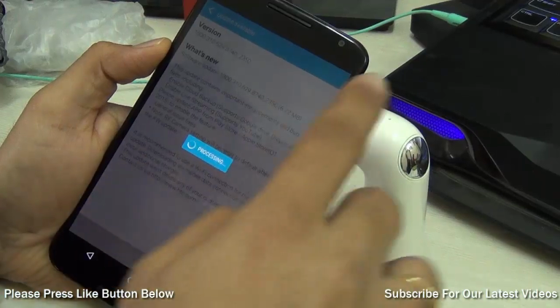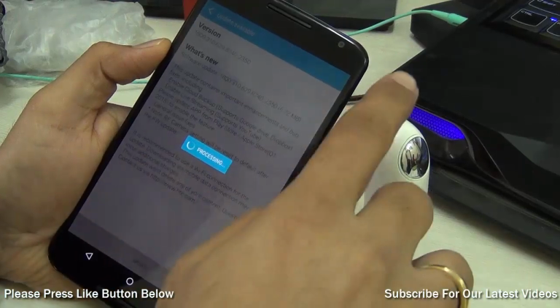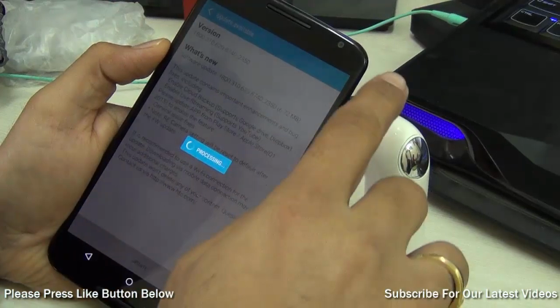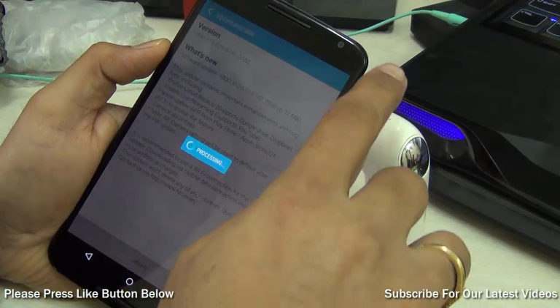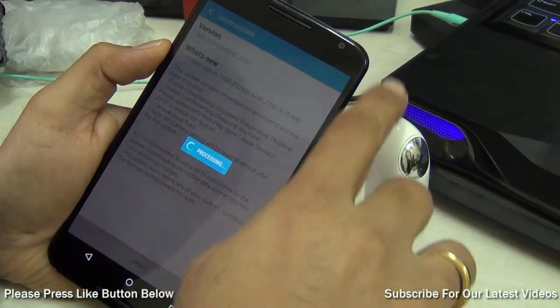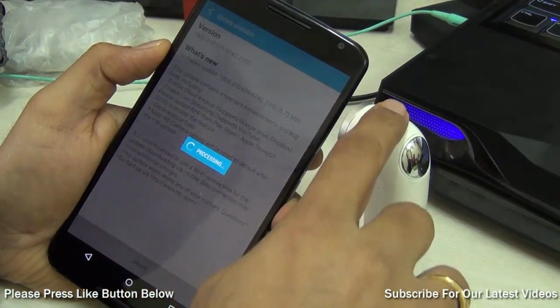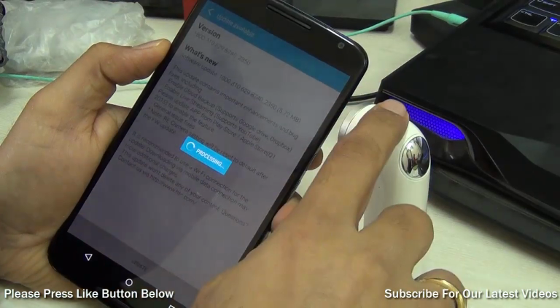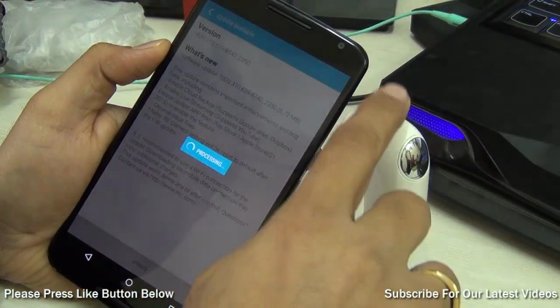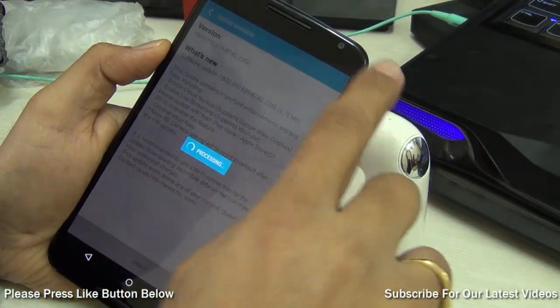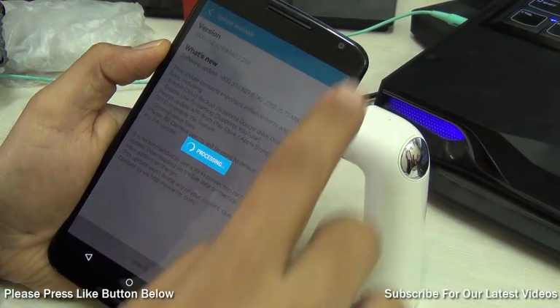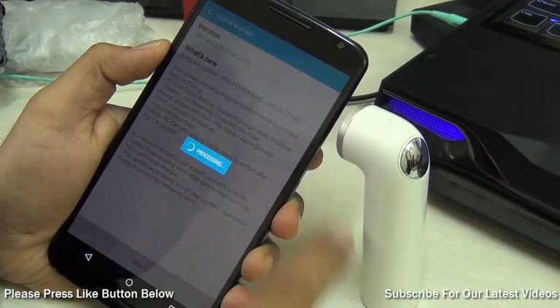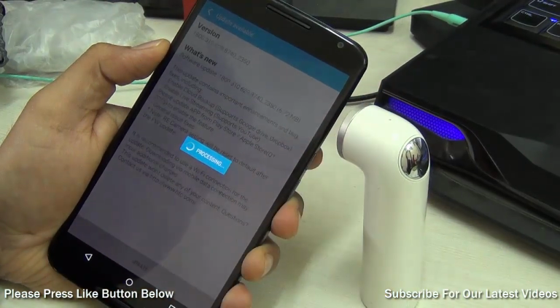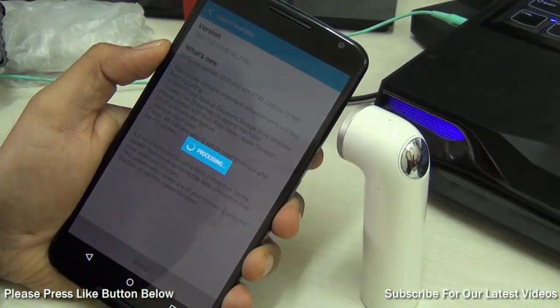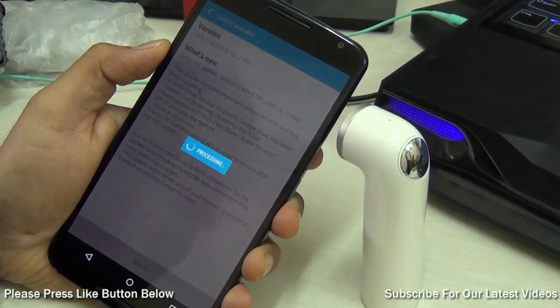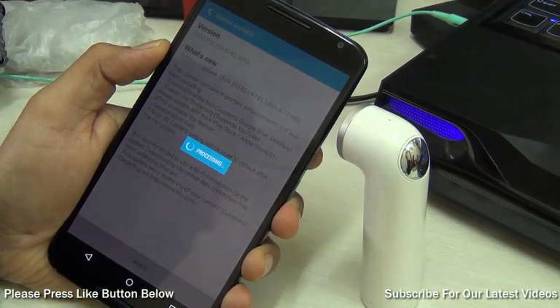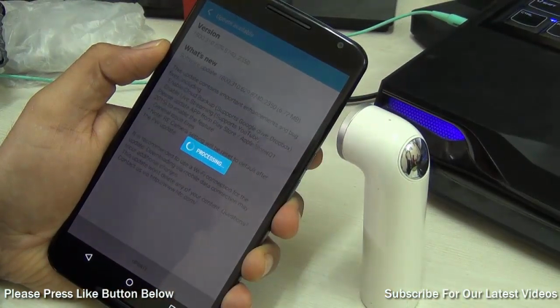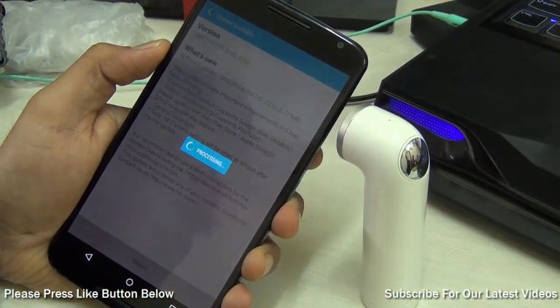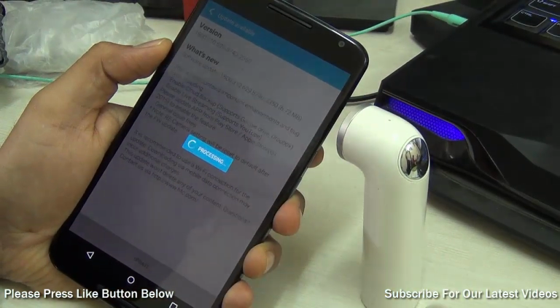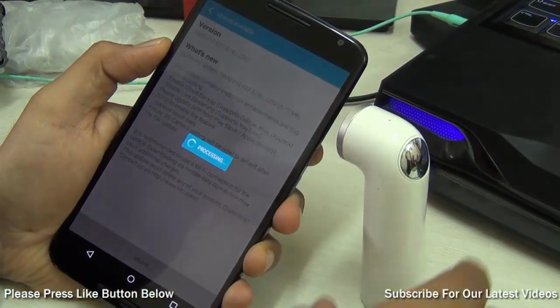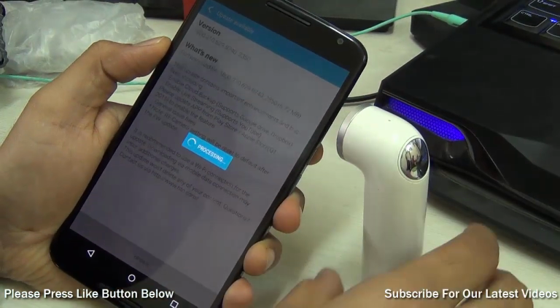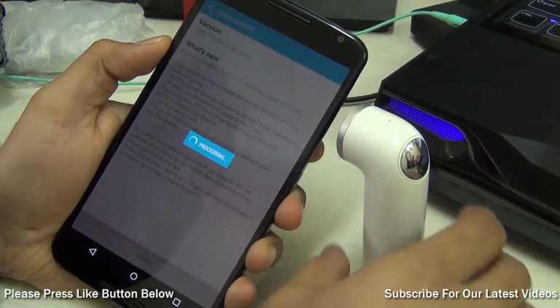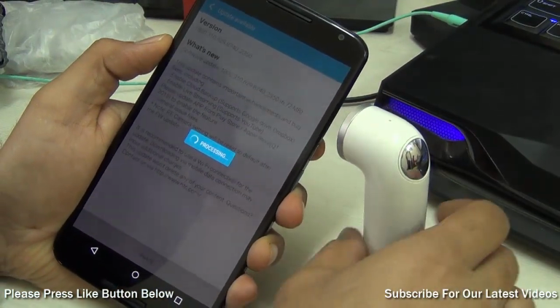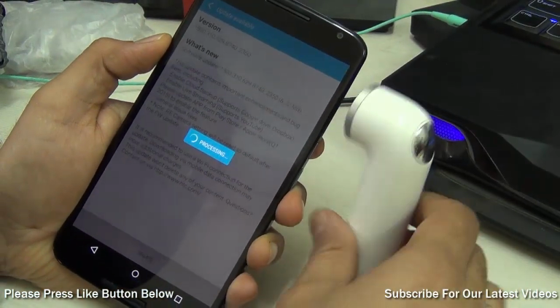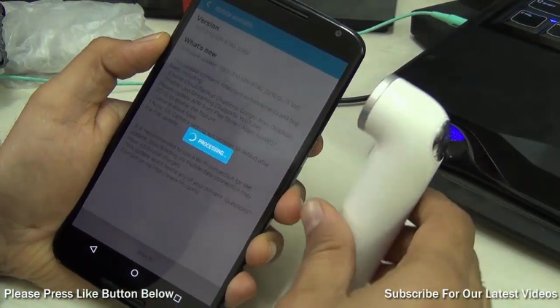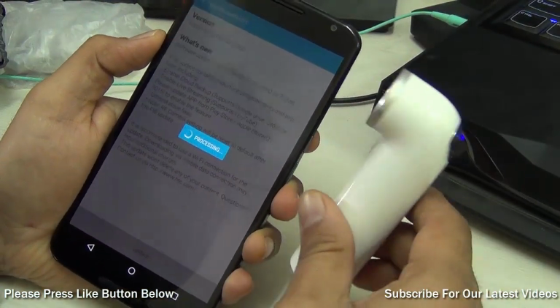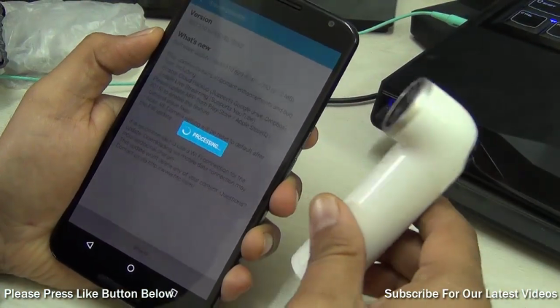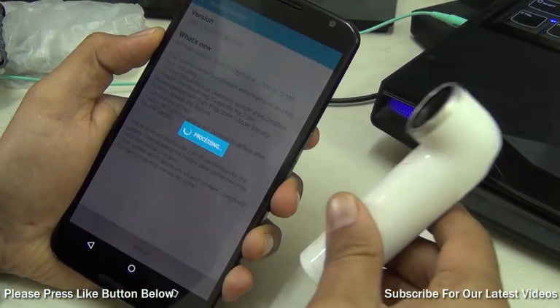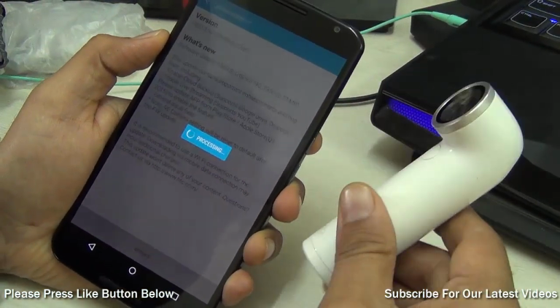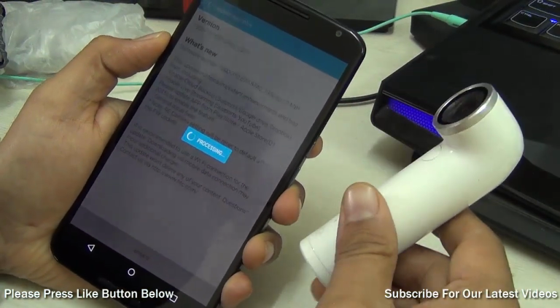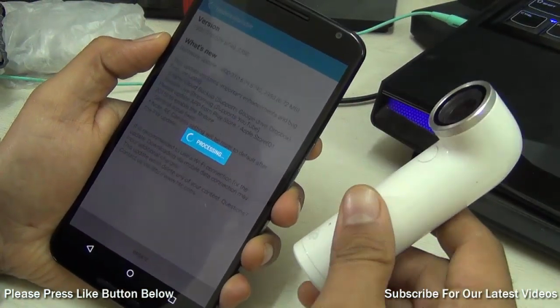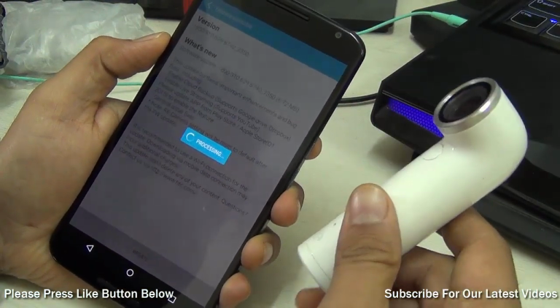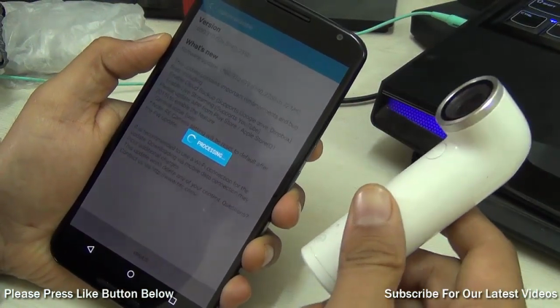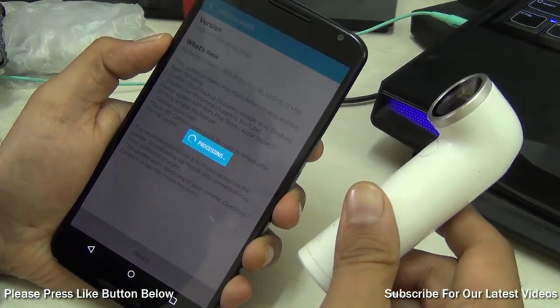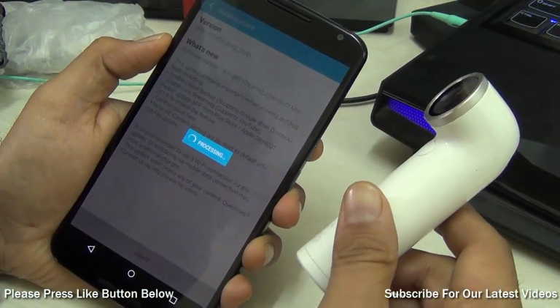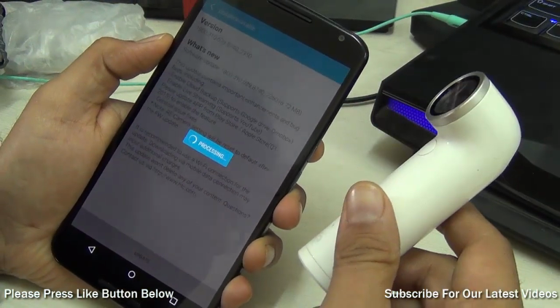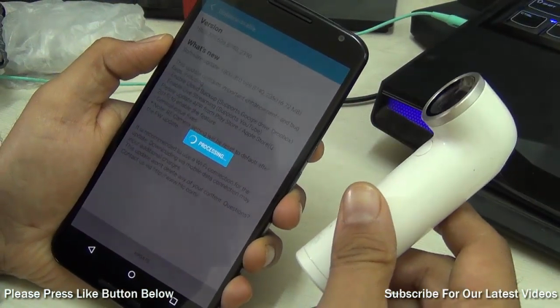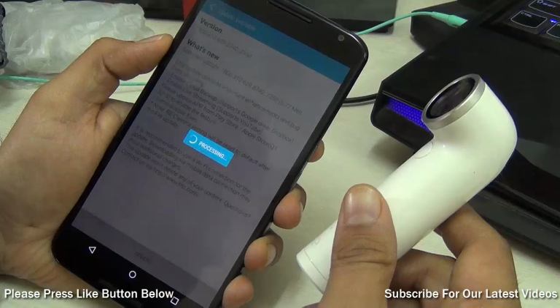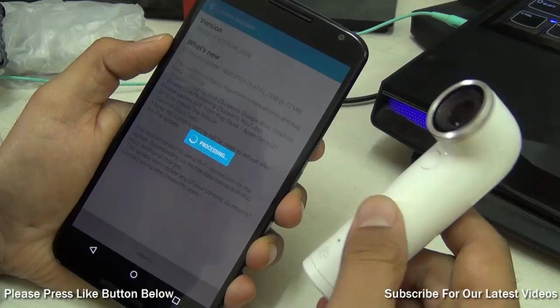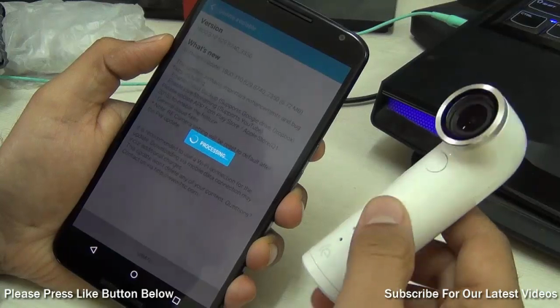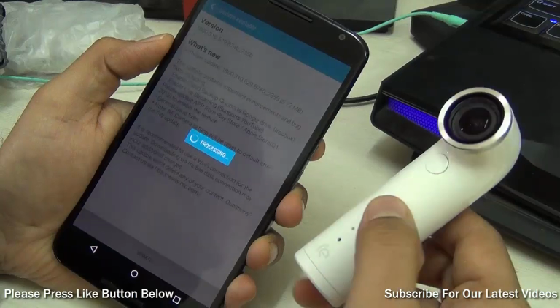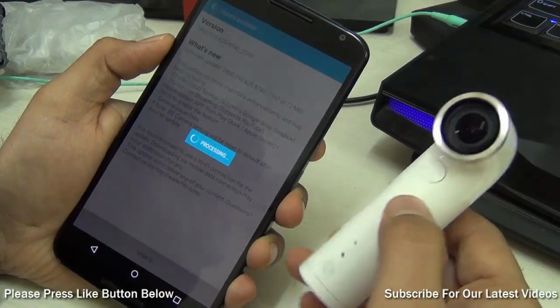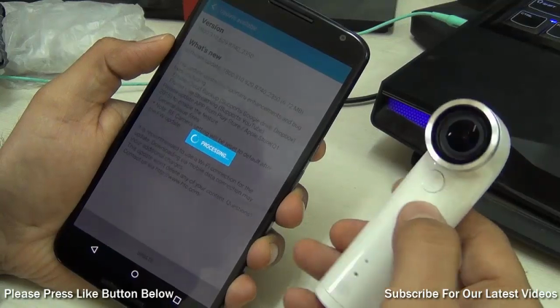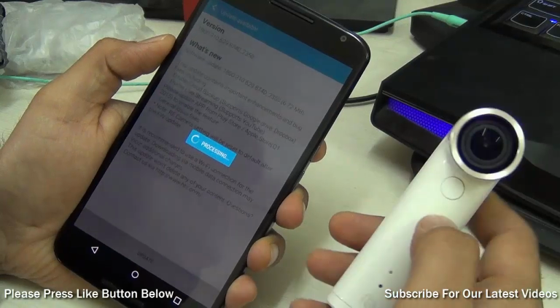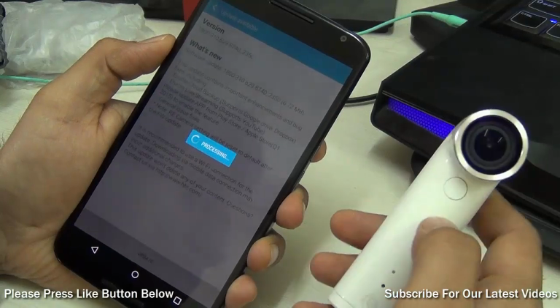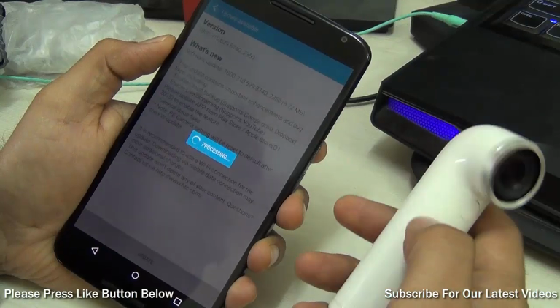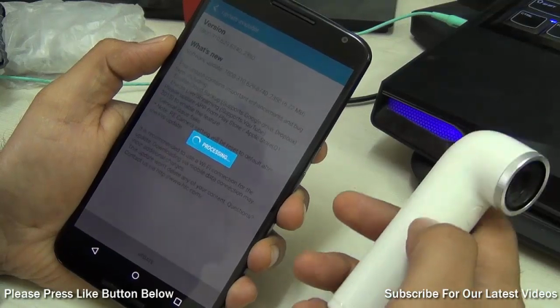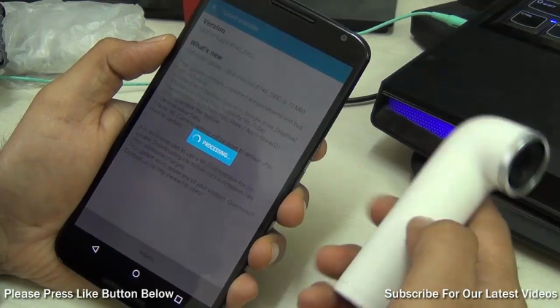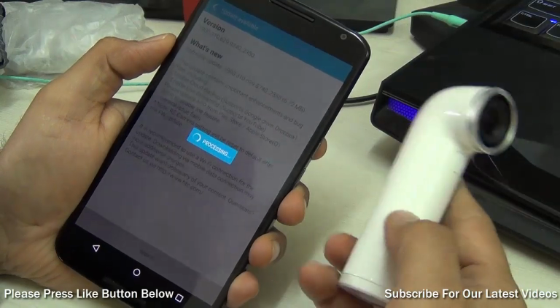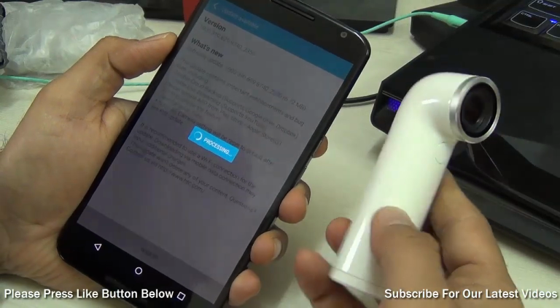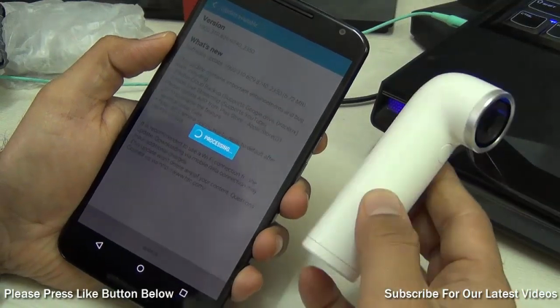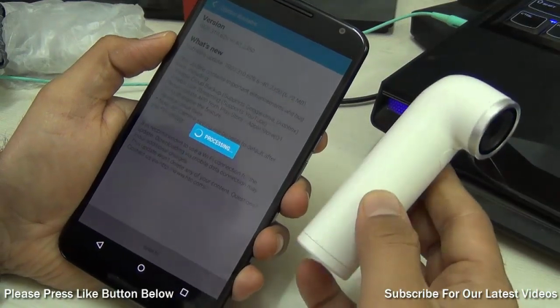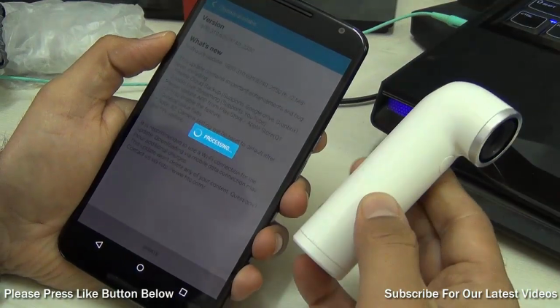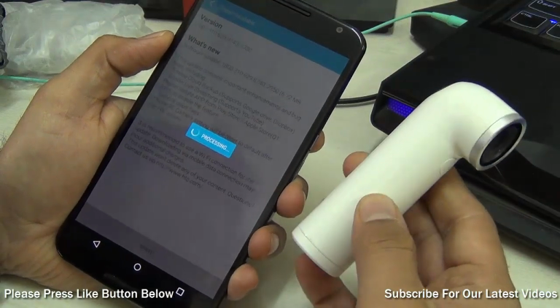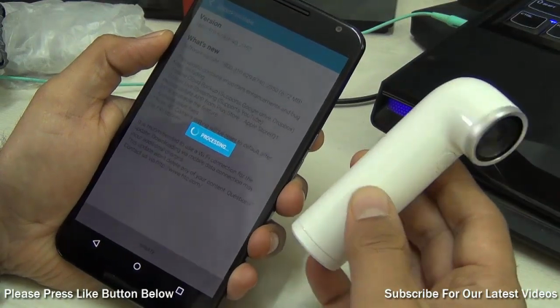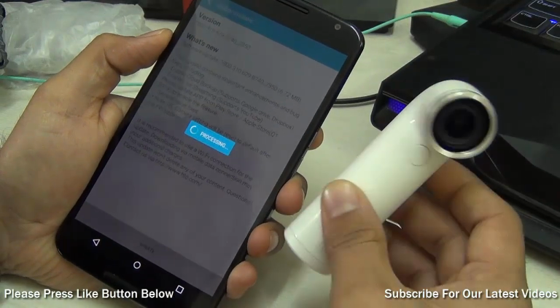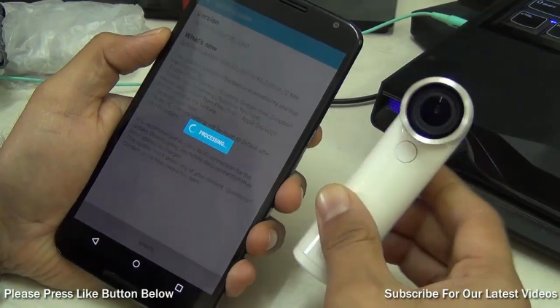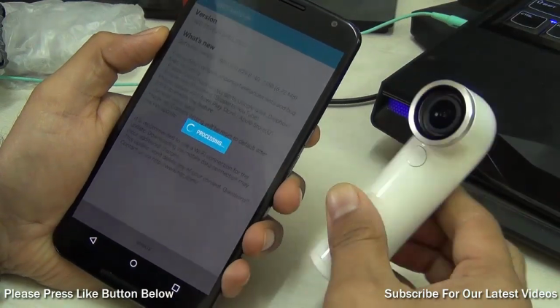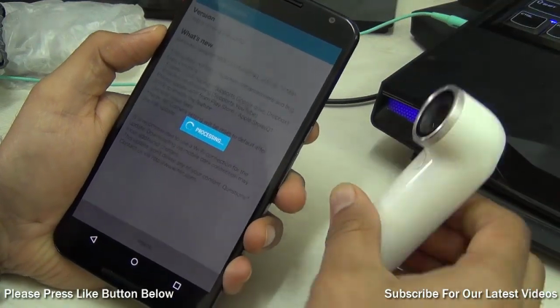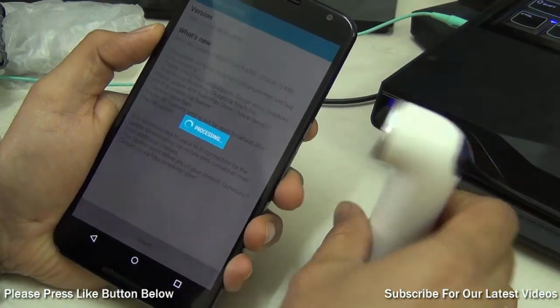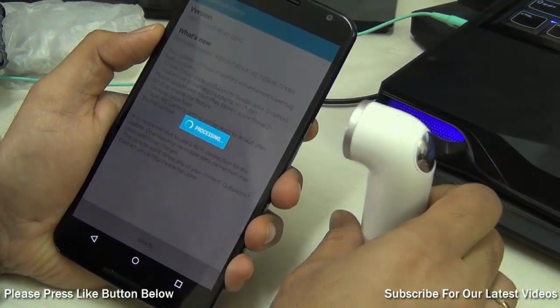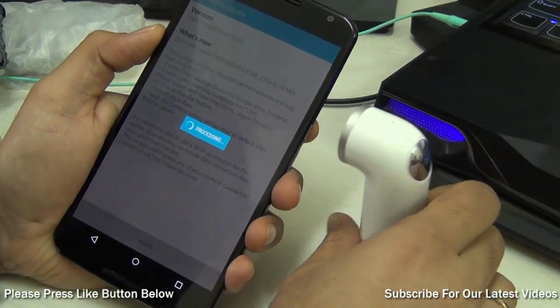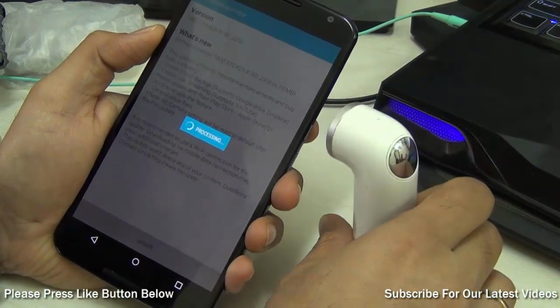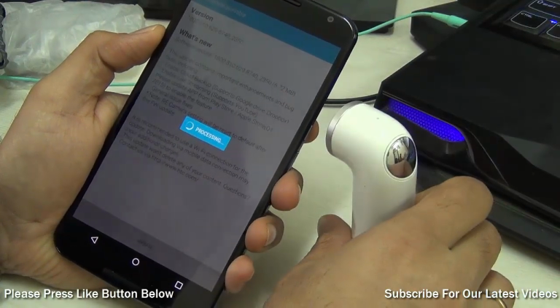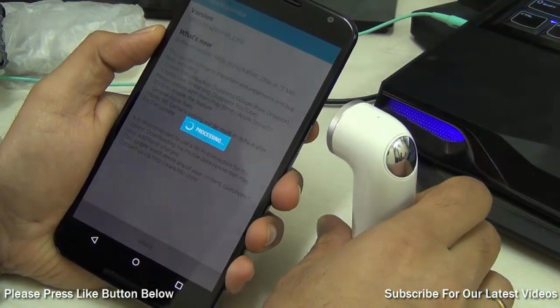It will put the update on your HTC RE, flash it, and restart it, after which the firmware on the HTC RE will be updated.